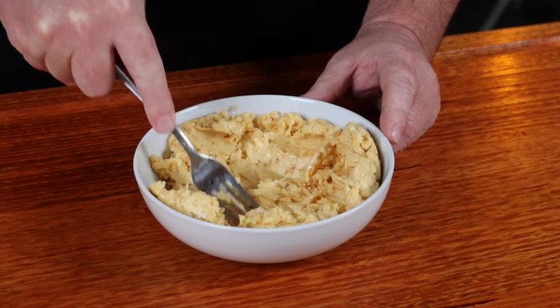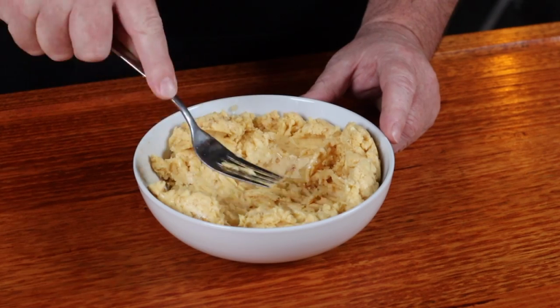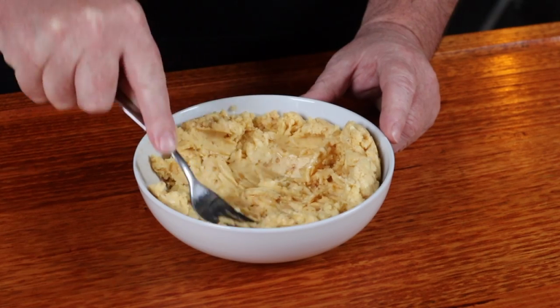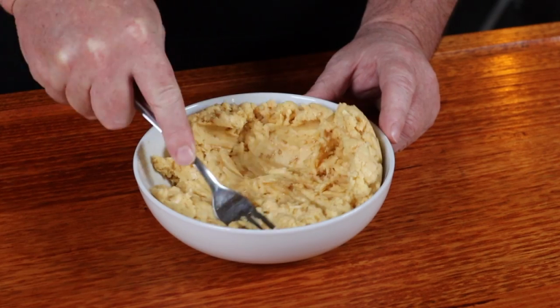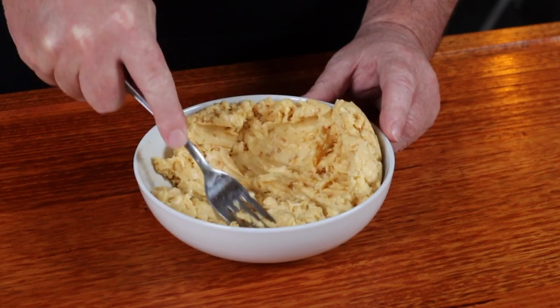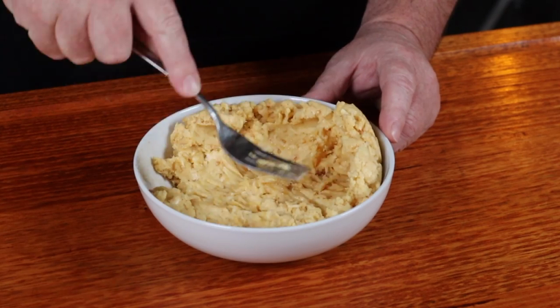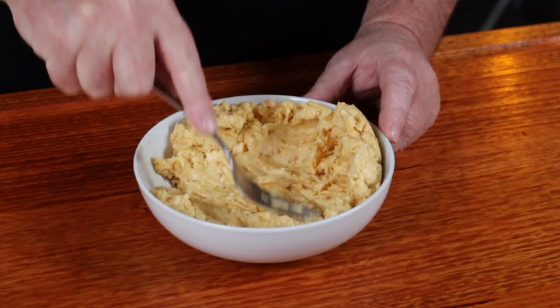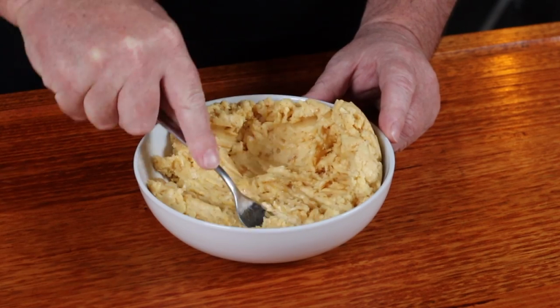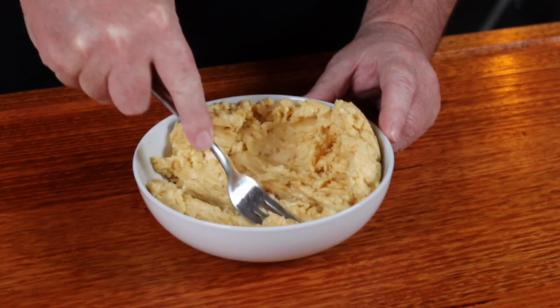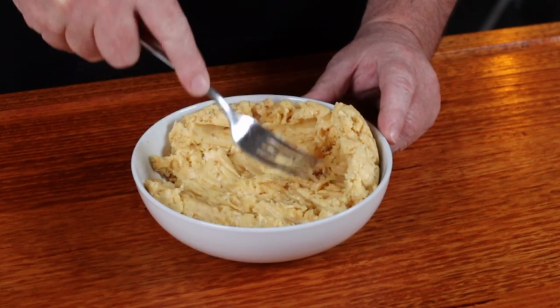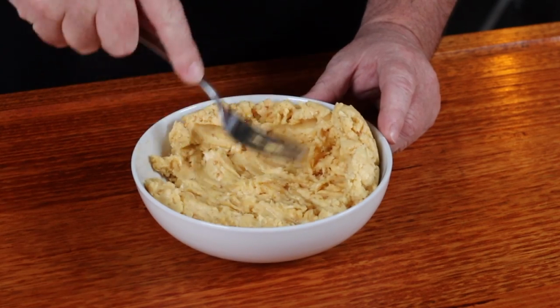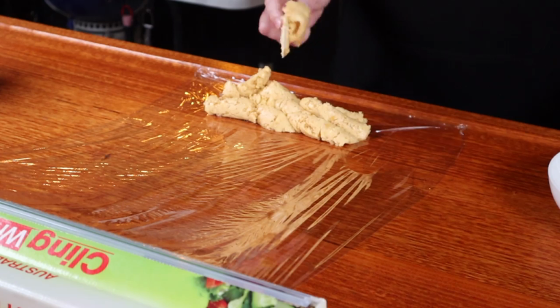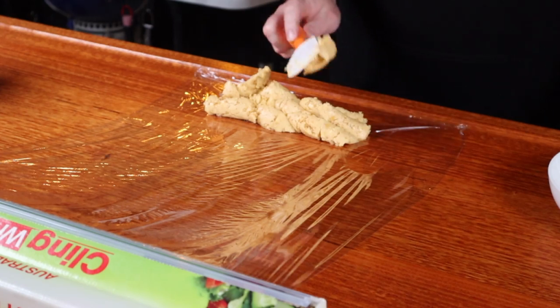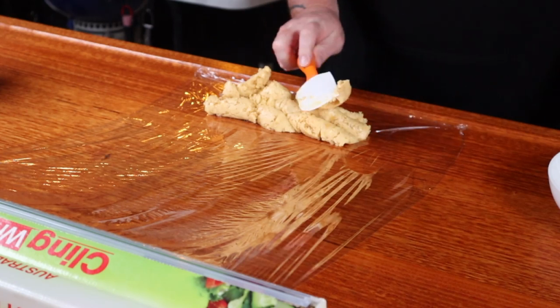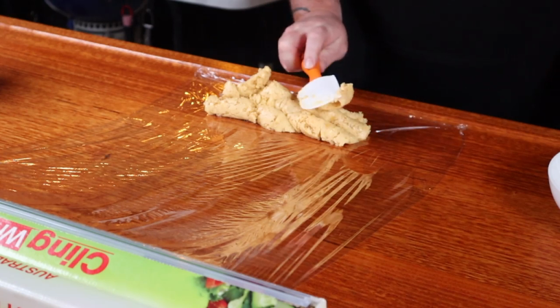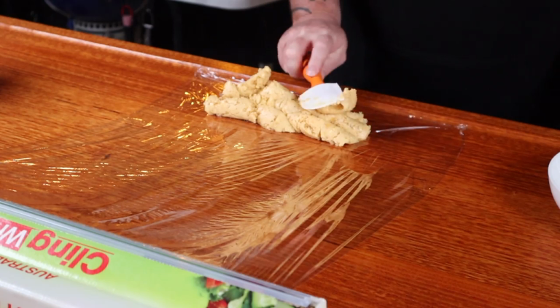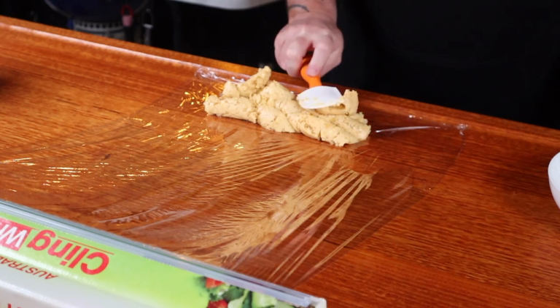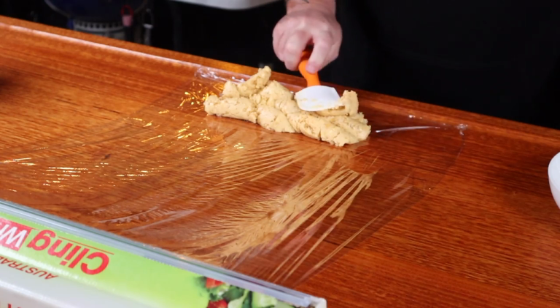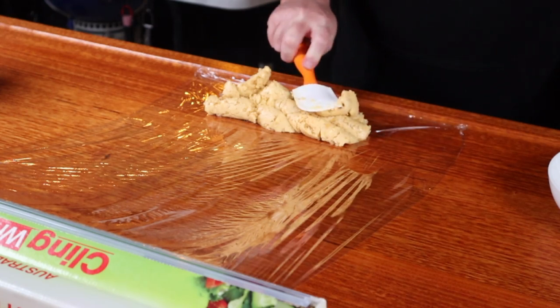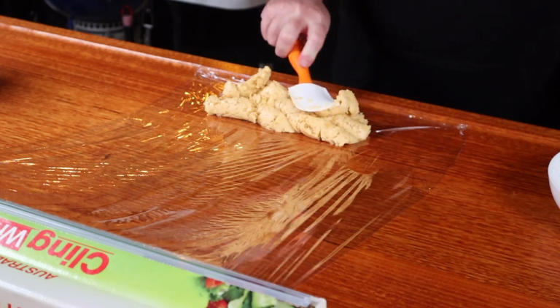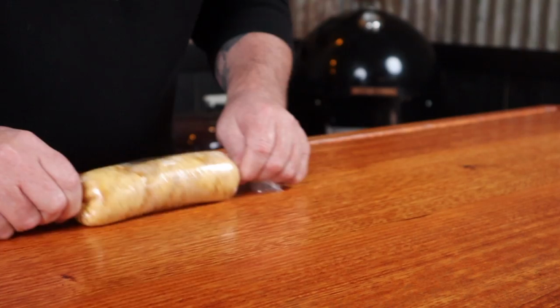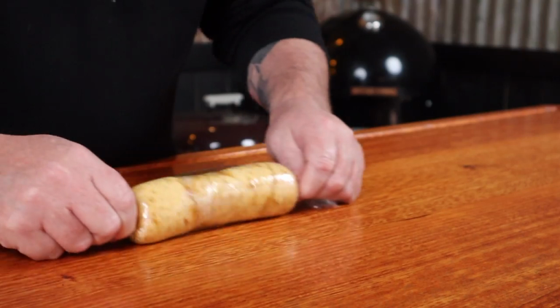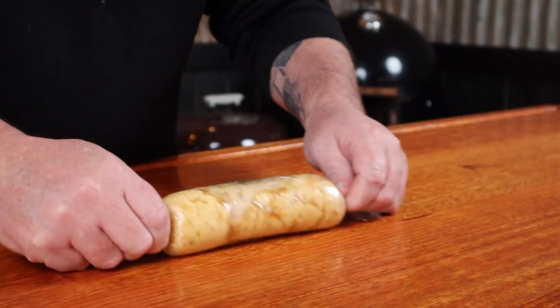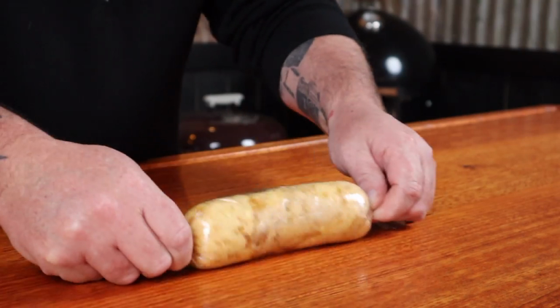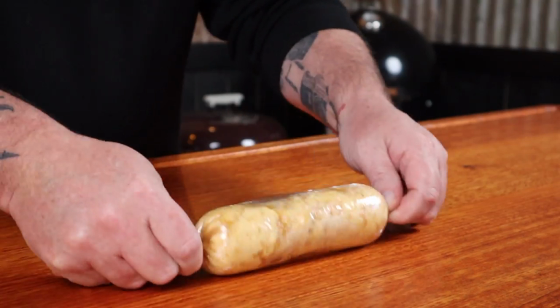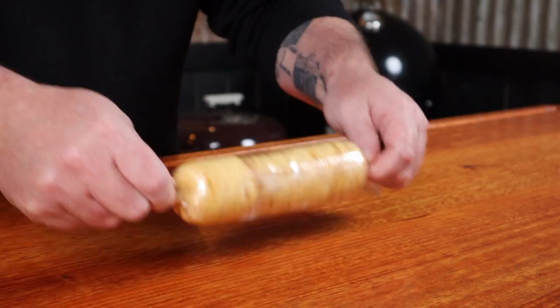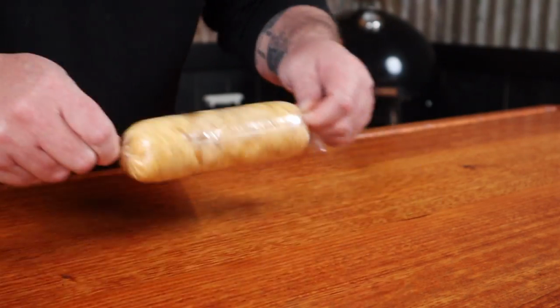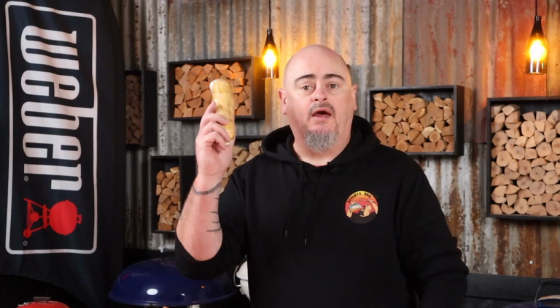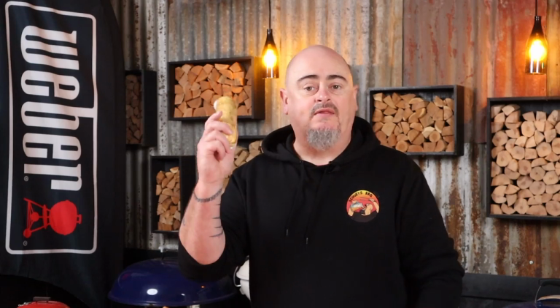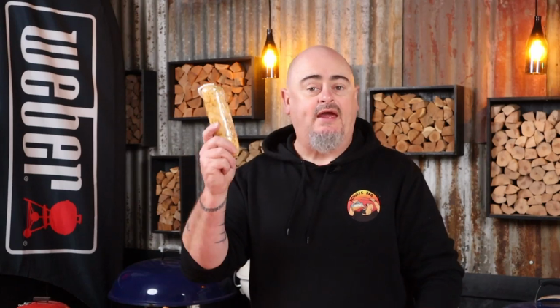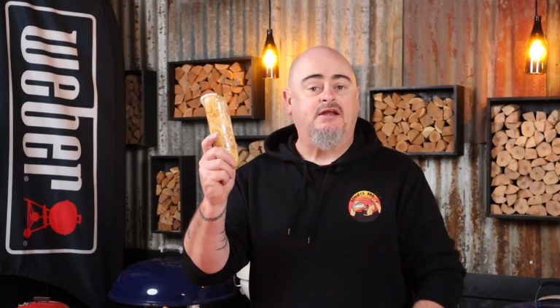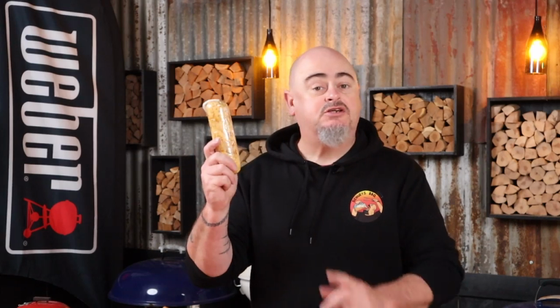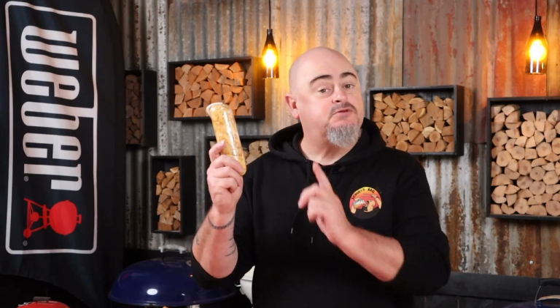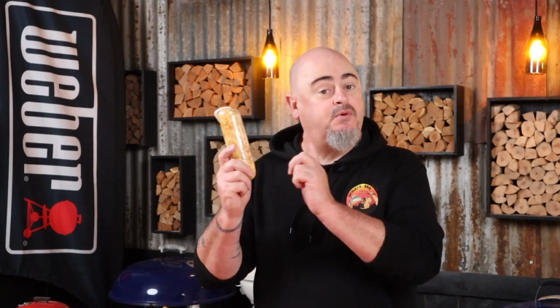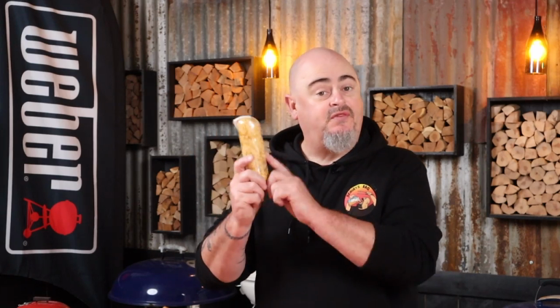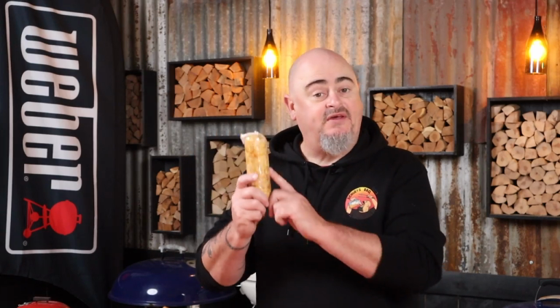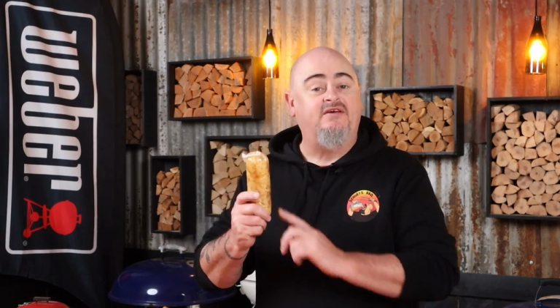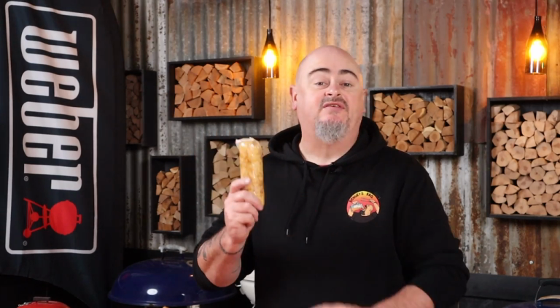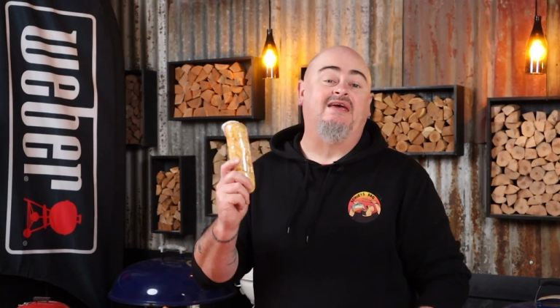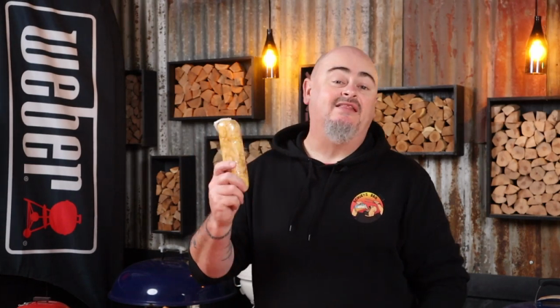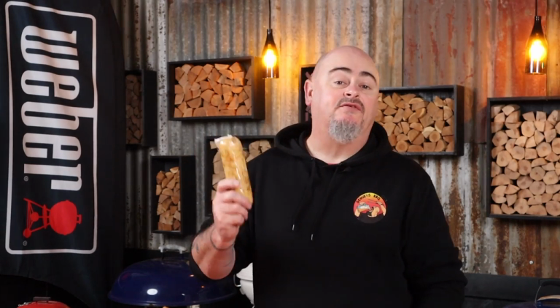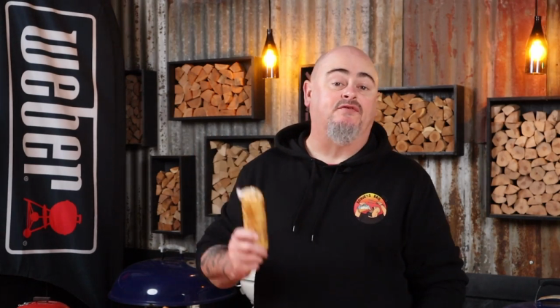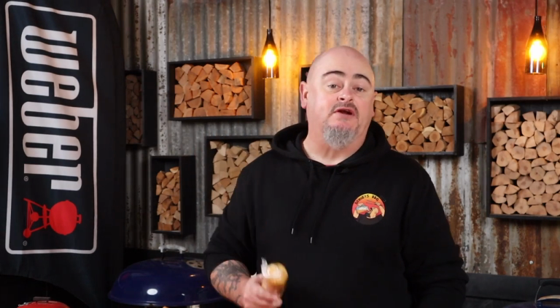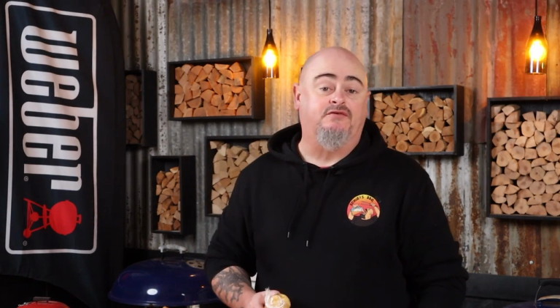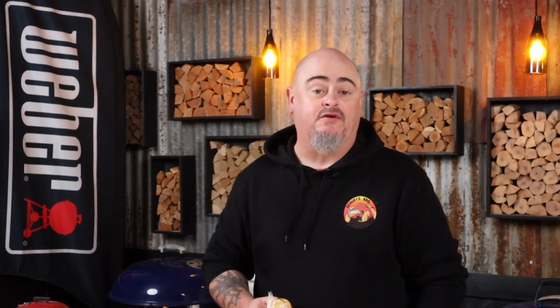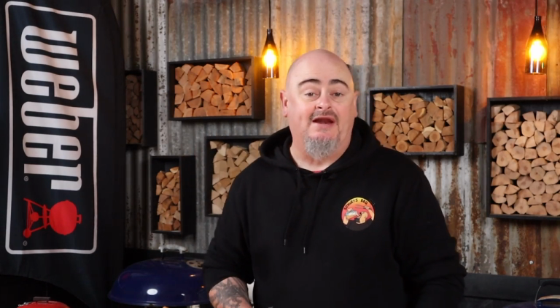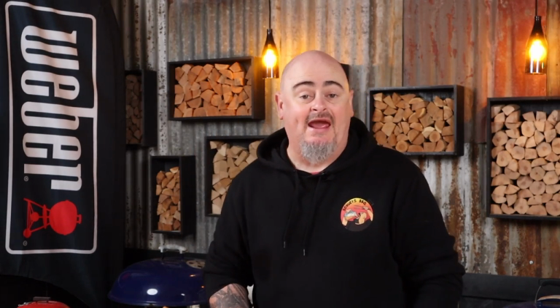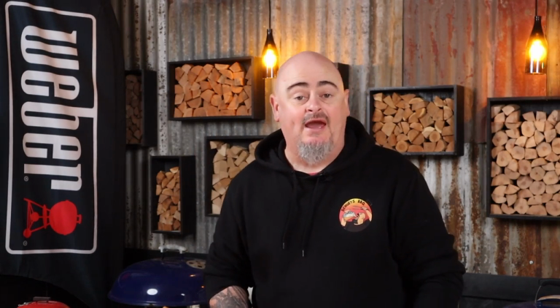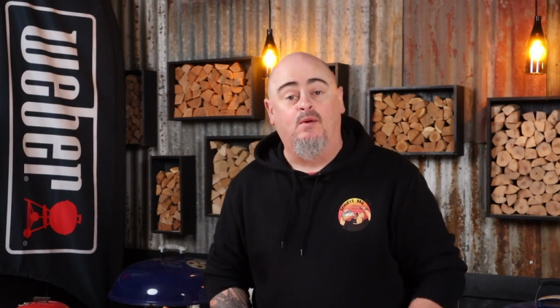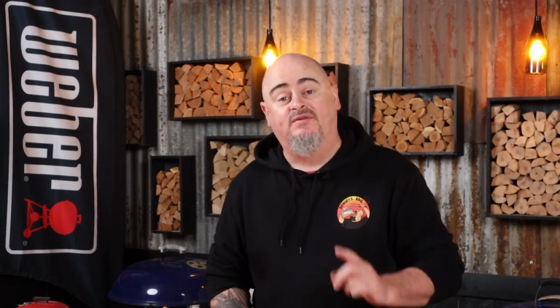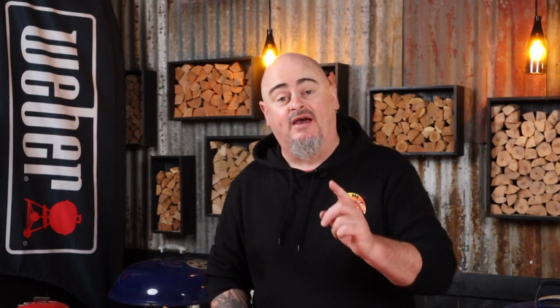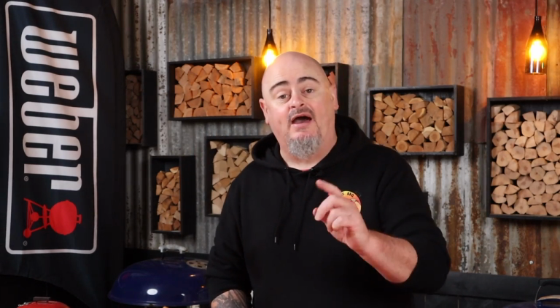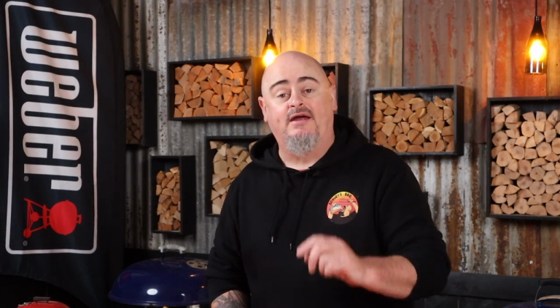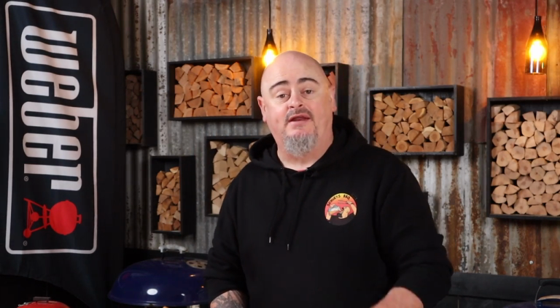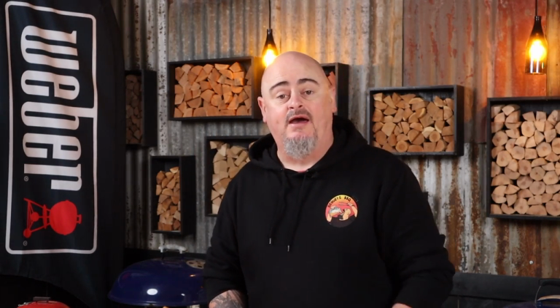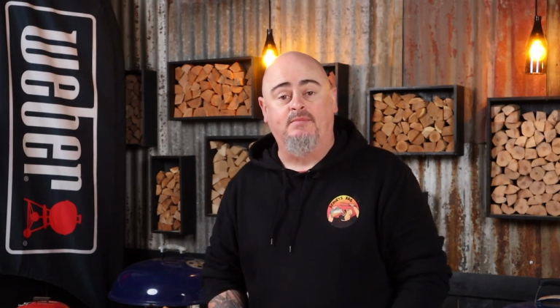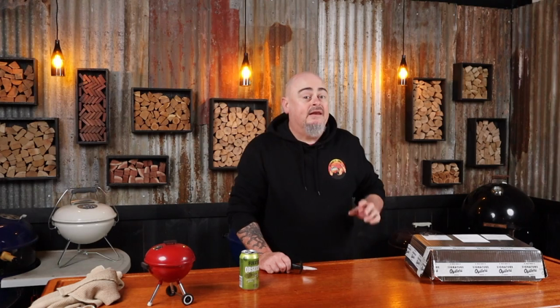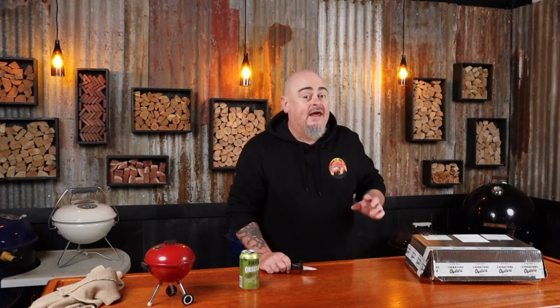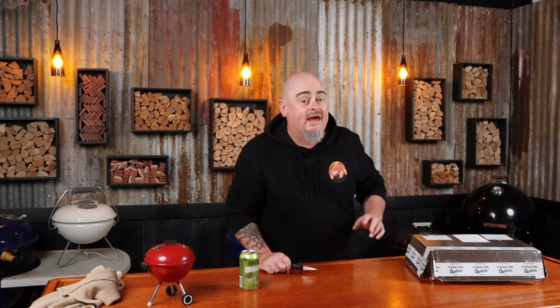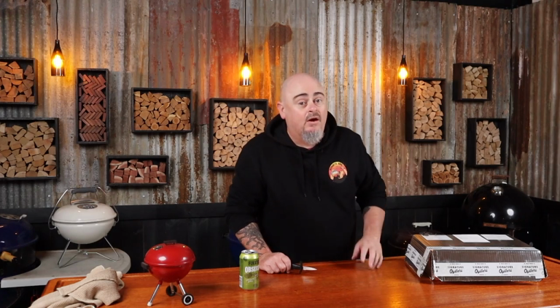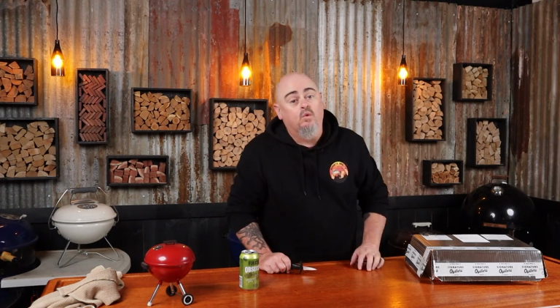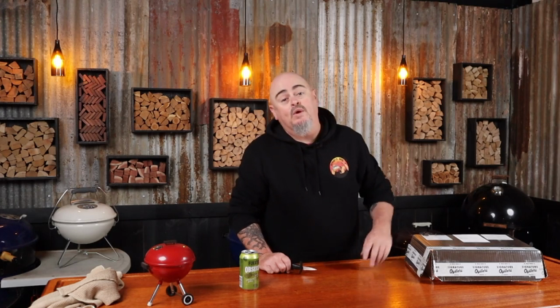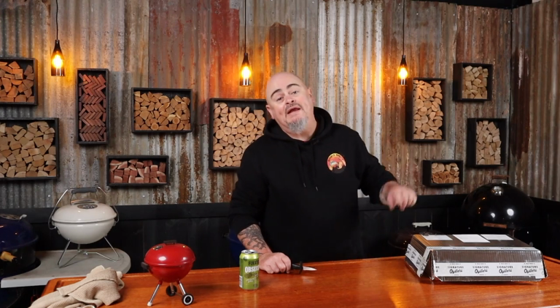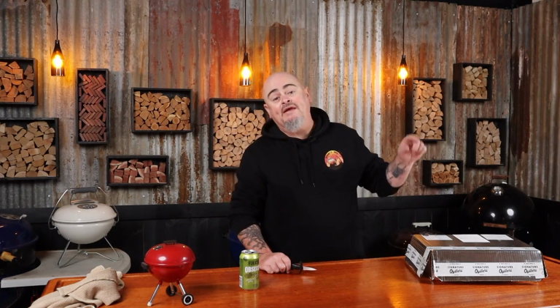So mix it up, spread it out, roll it out, and then just put this in the fridge for an hour to harden up.